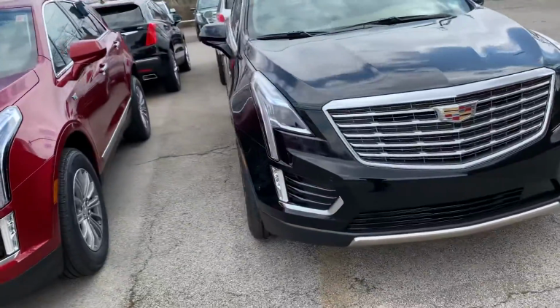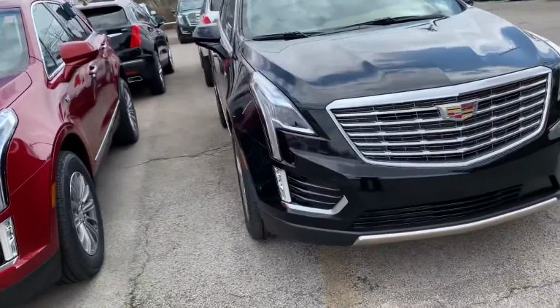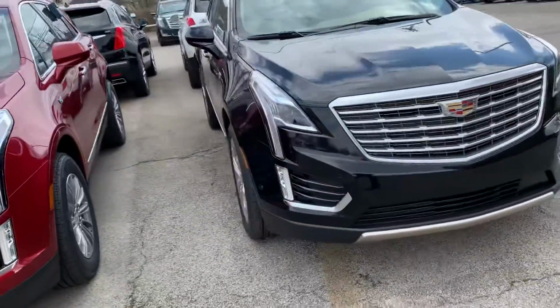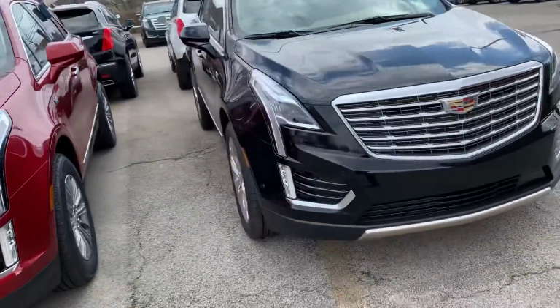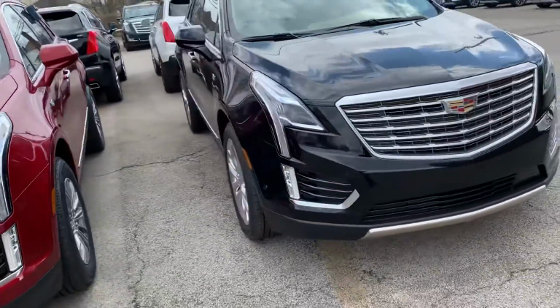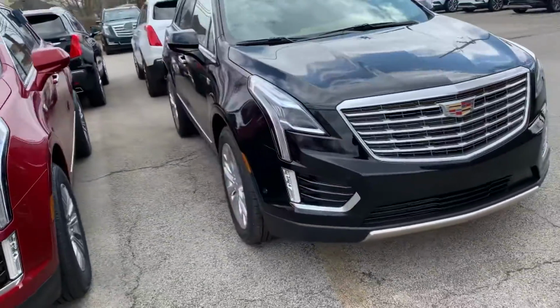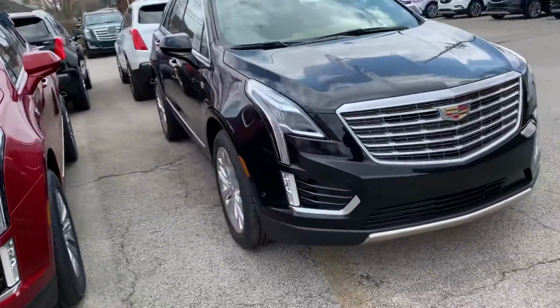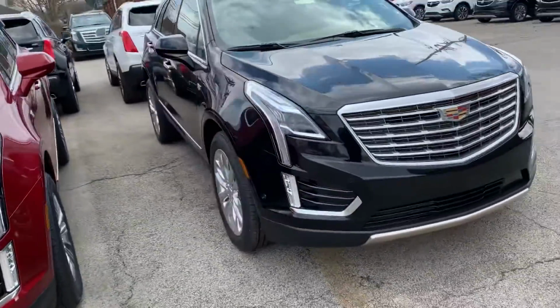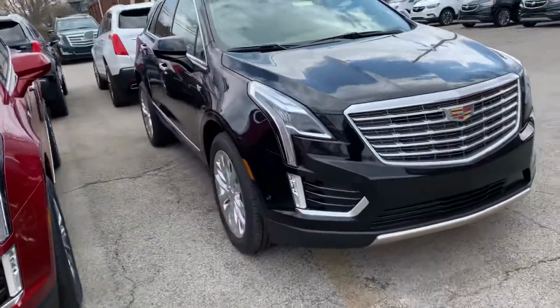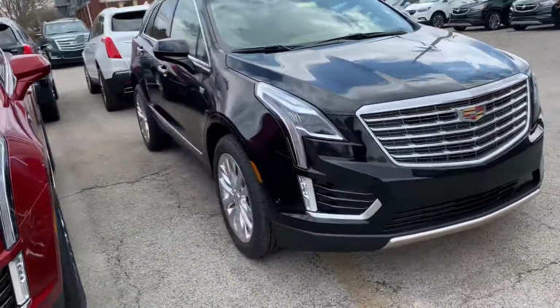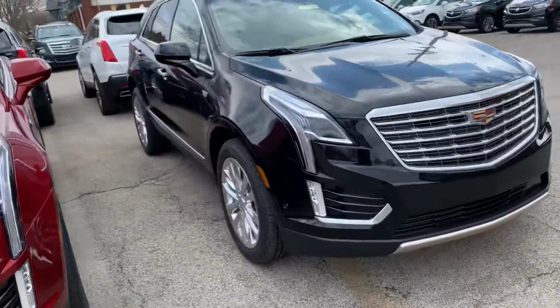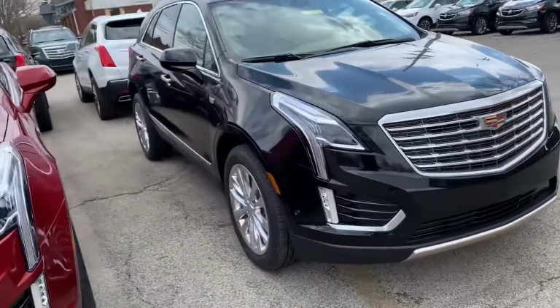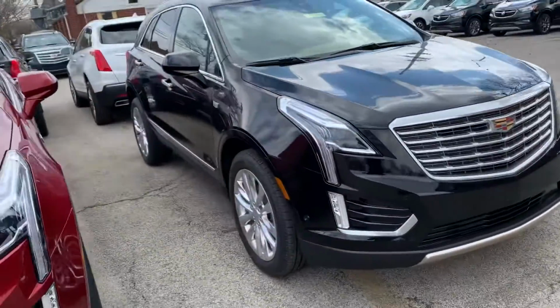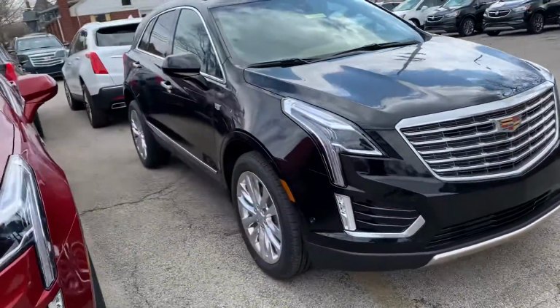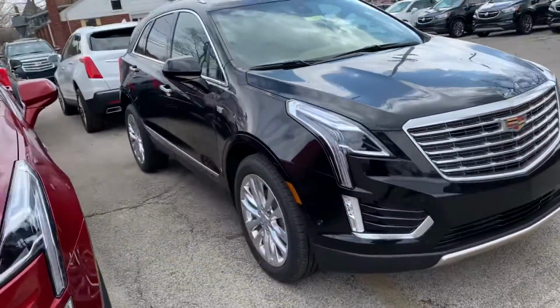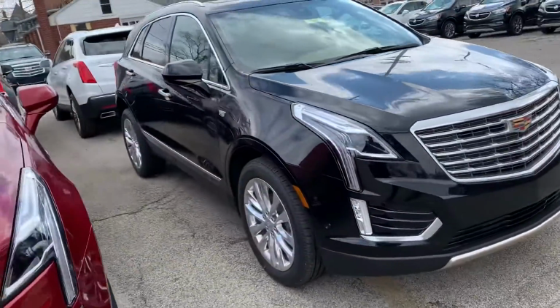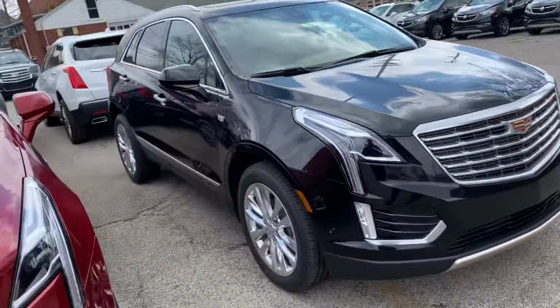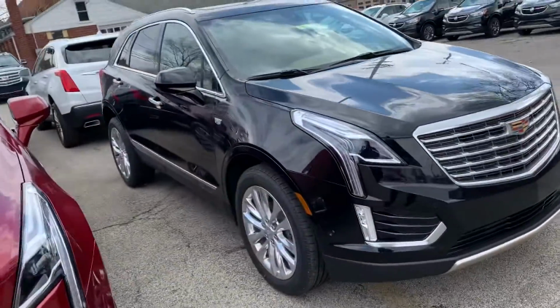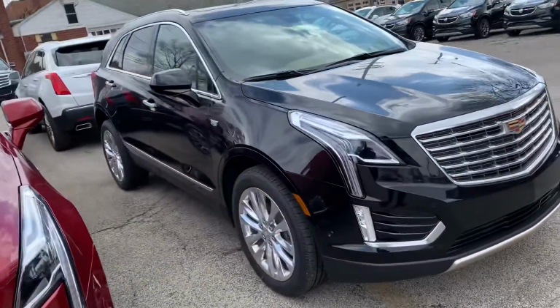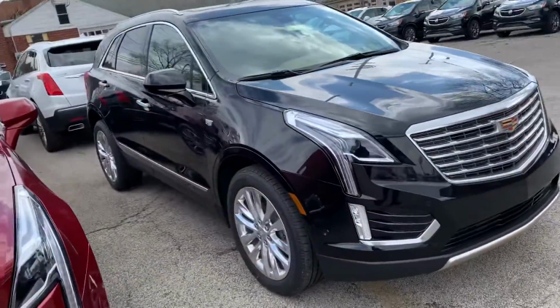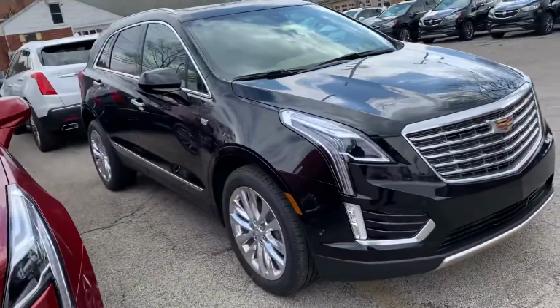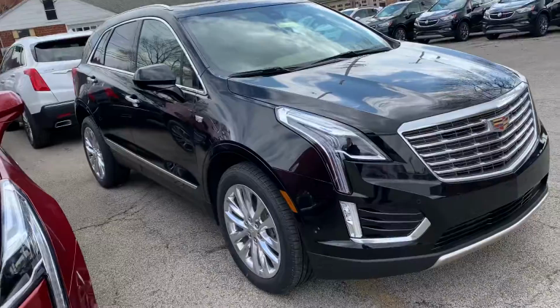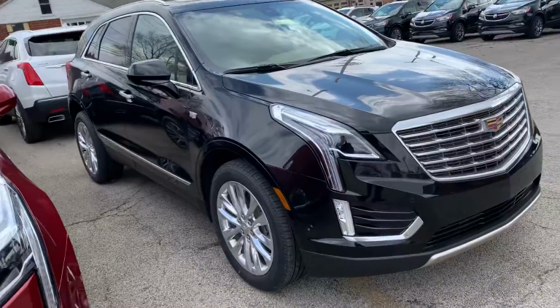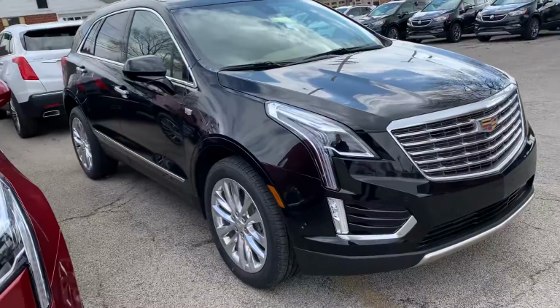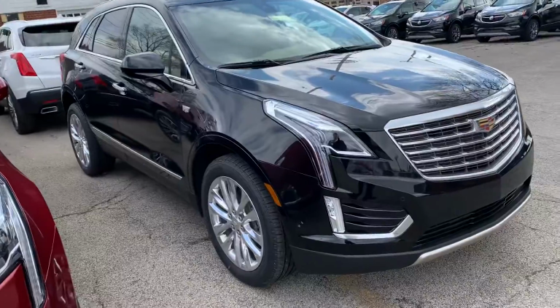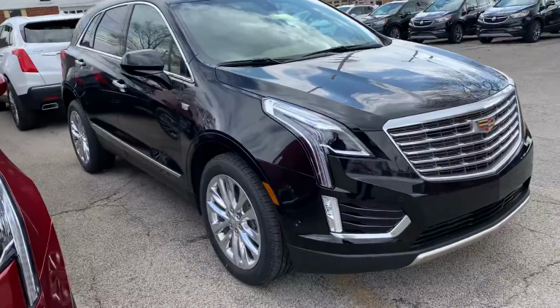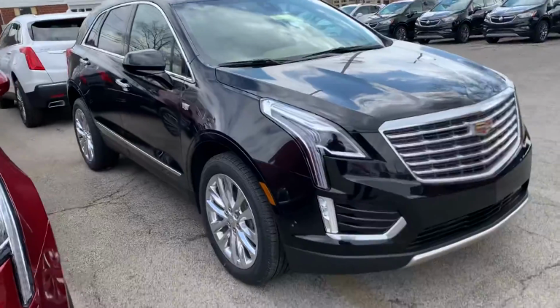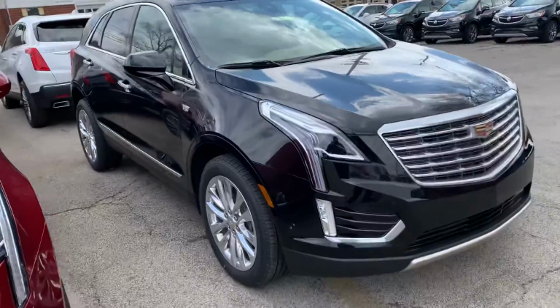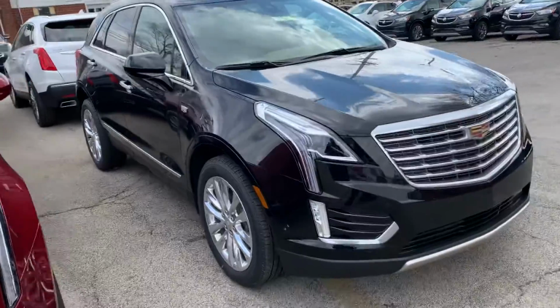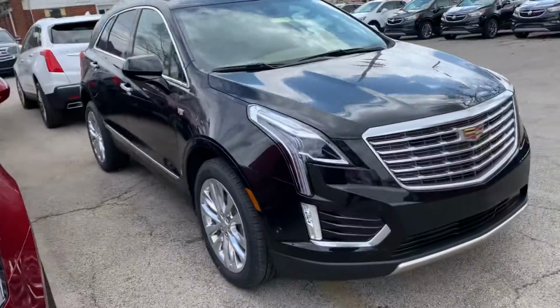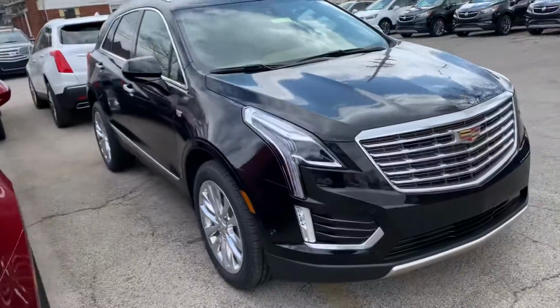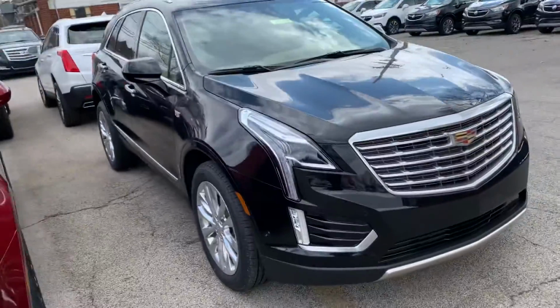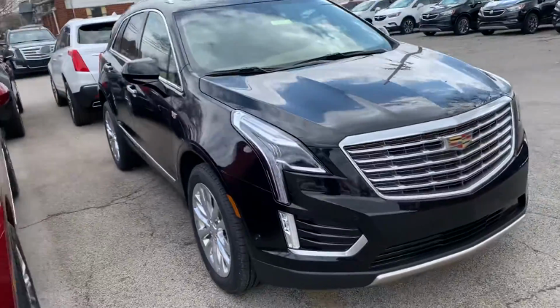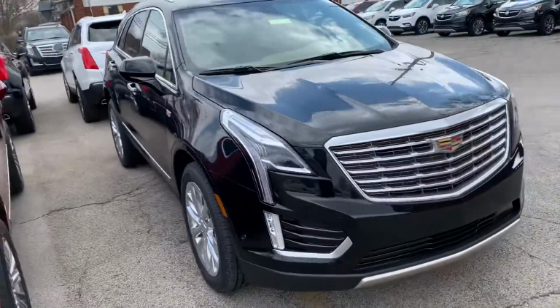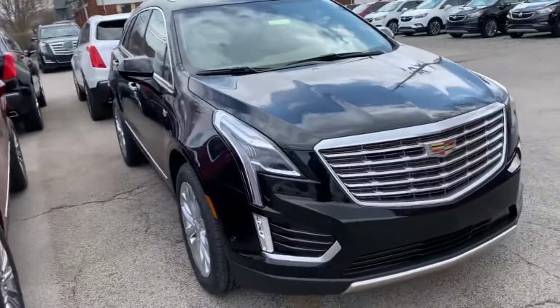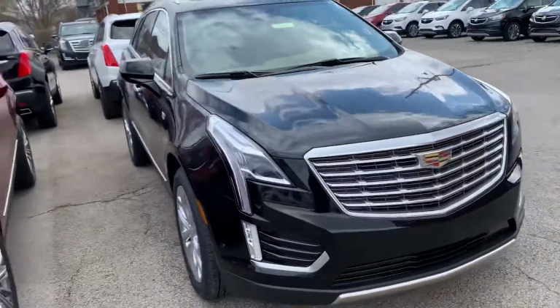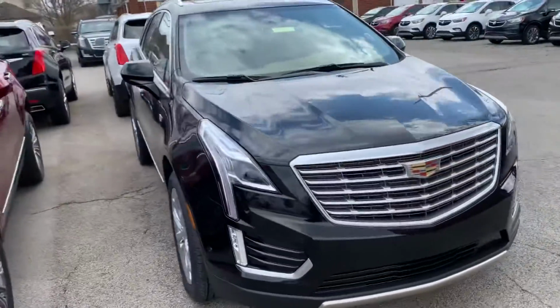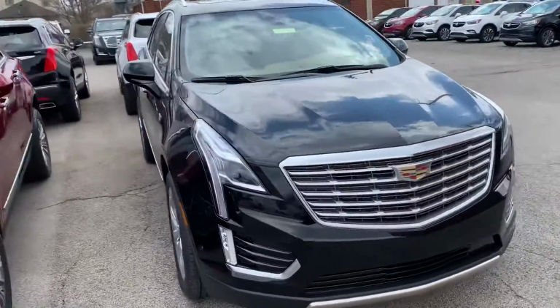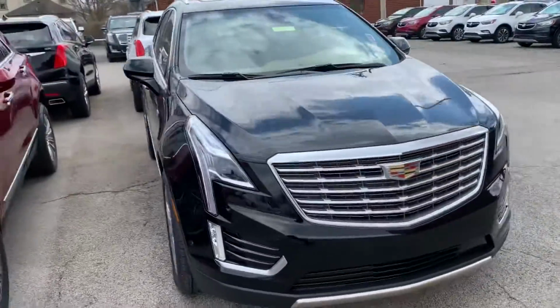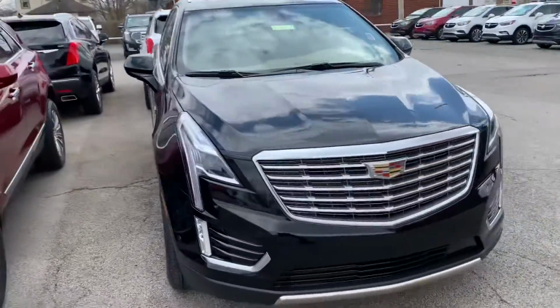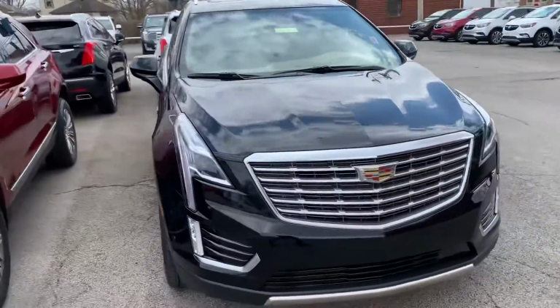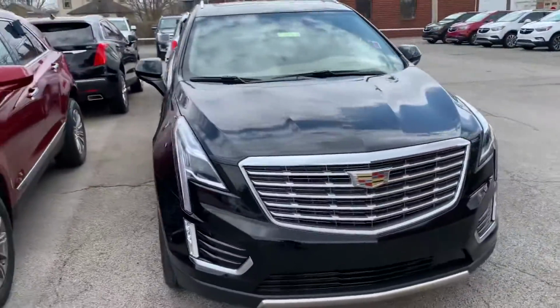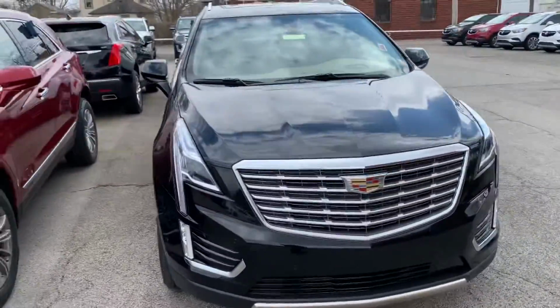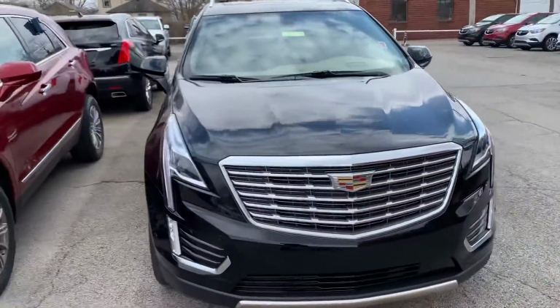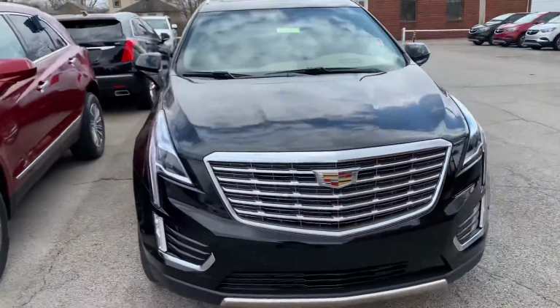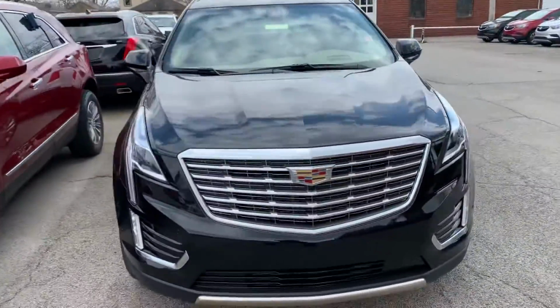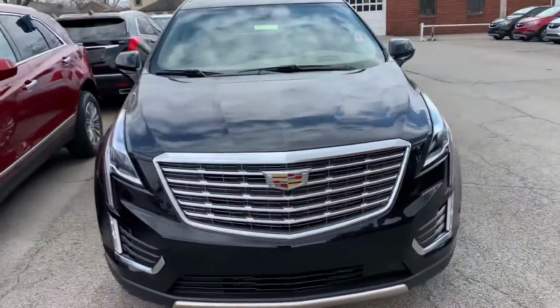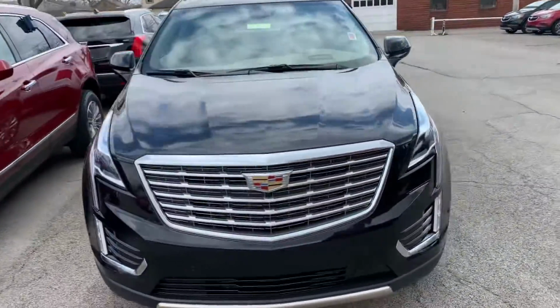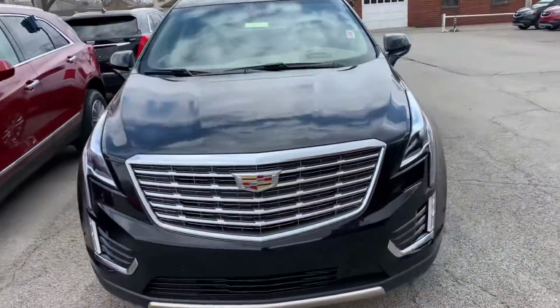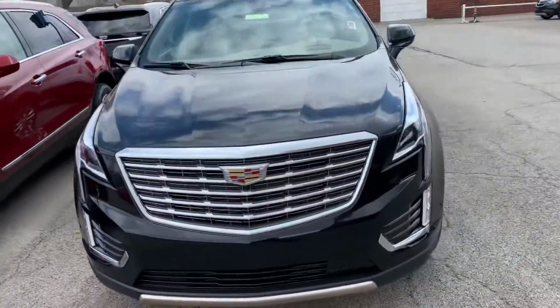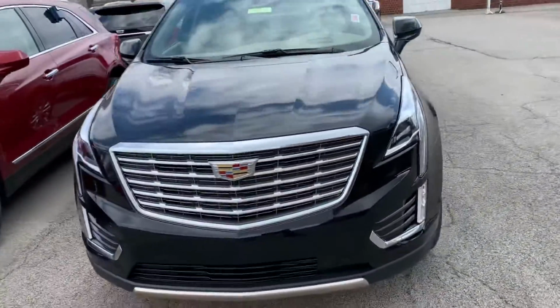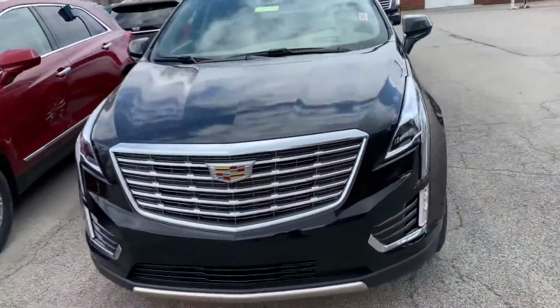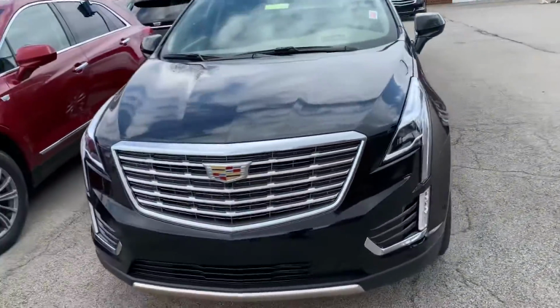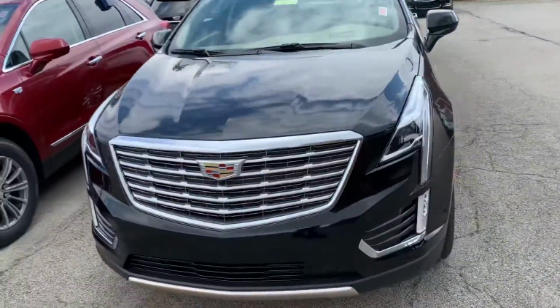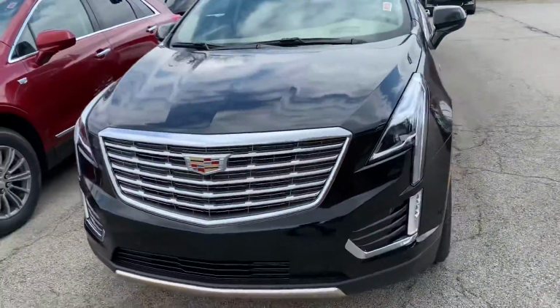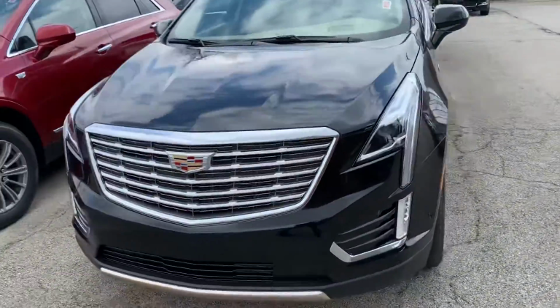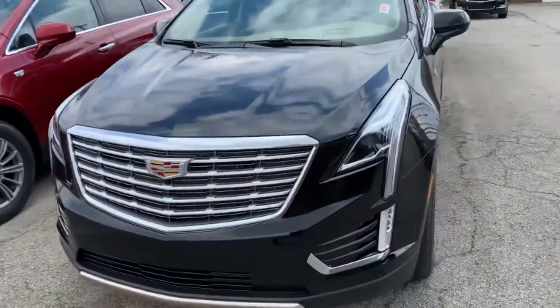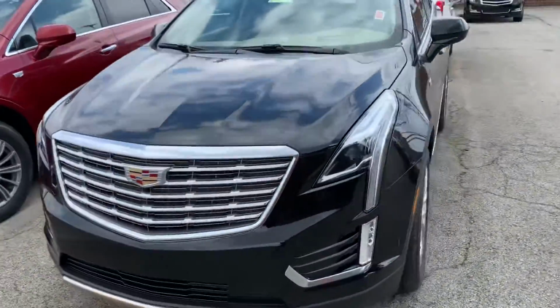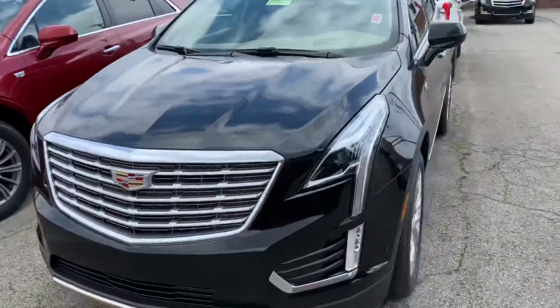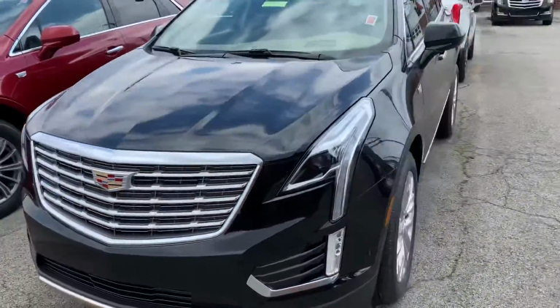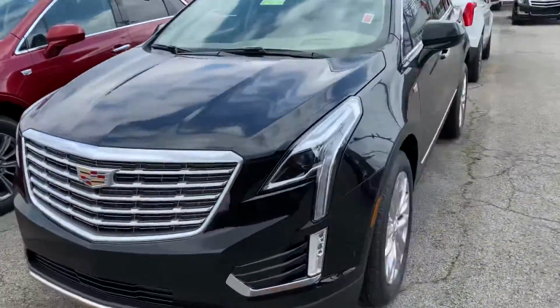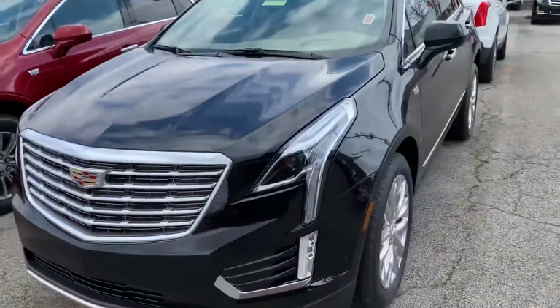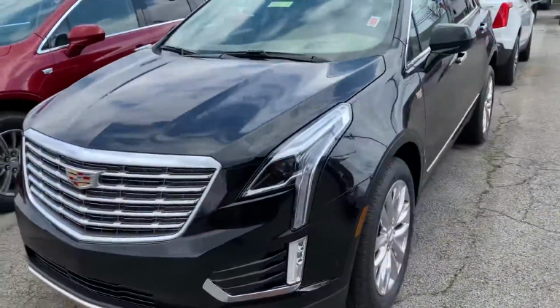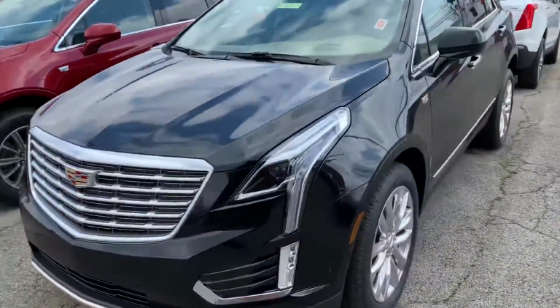I'll try to give you a good look at the vehicle here. It's all-wheel drive Platinum — loaded, loaded, loaded all the way.